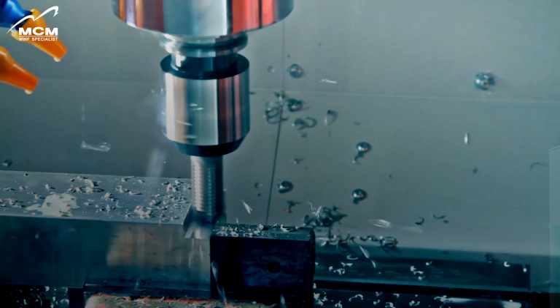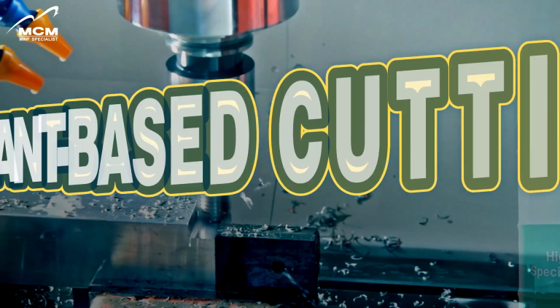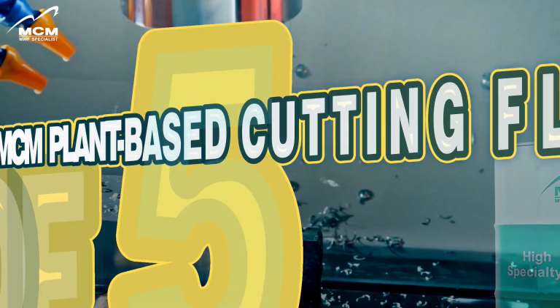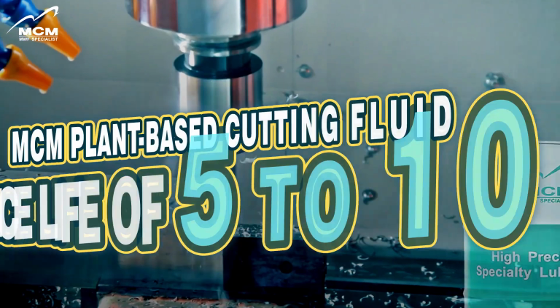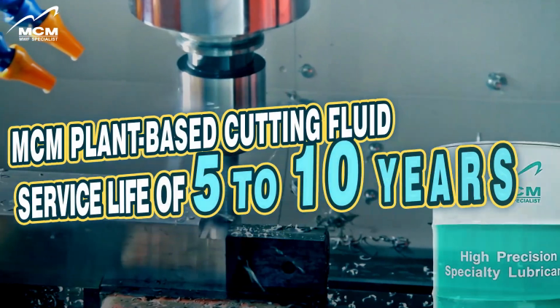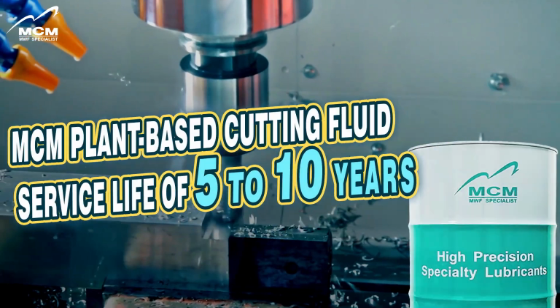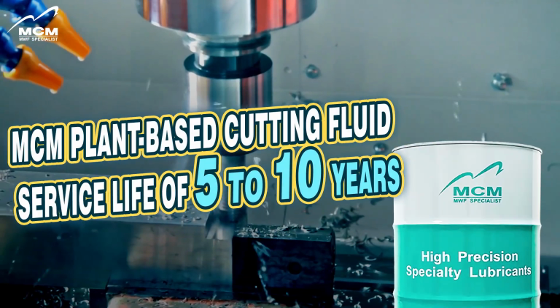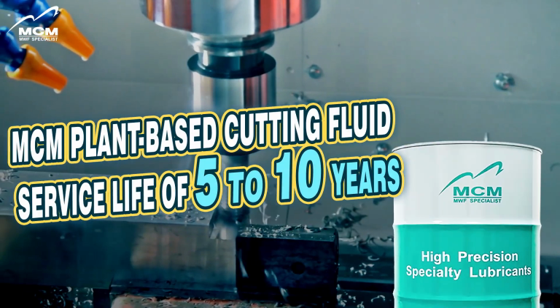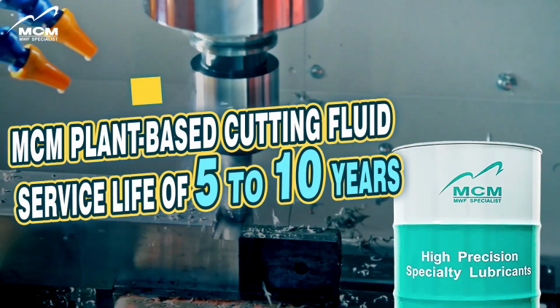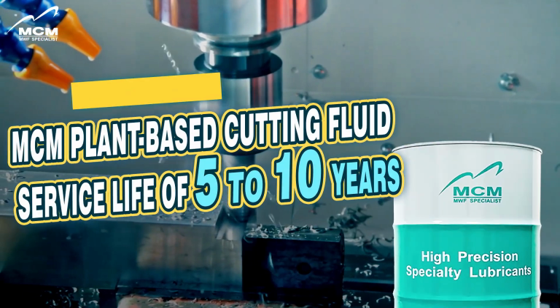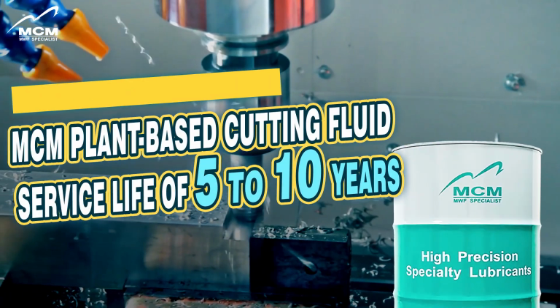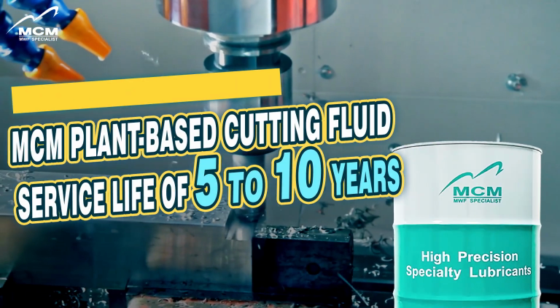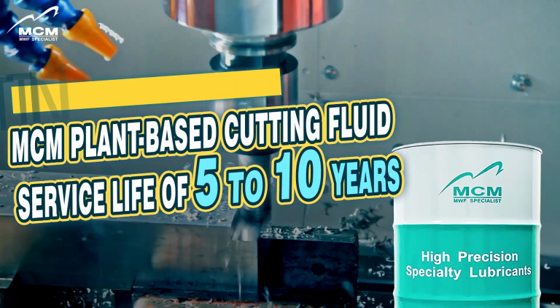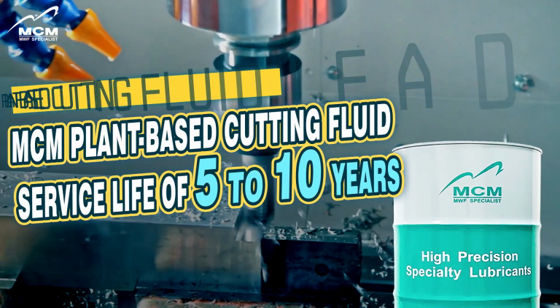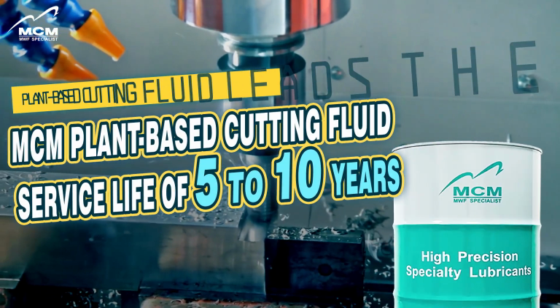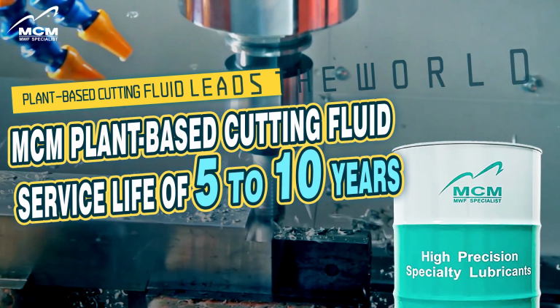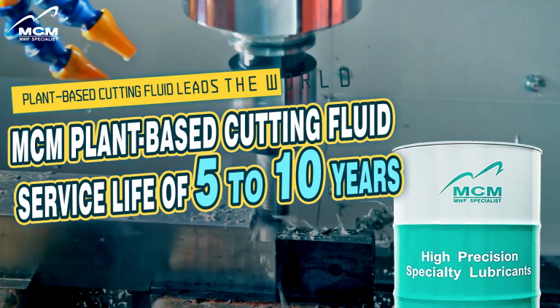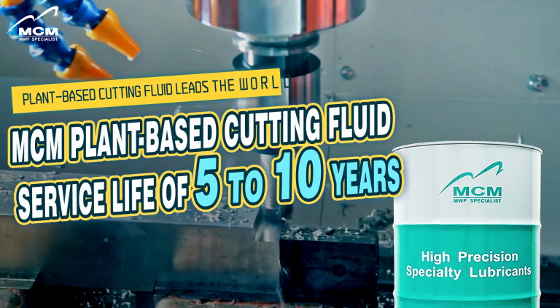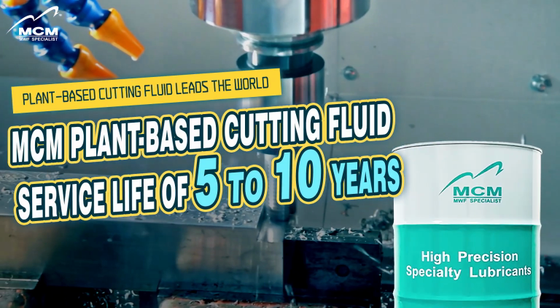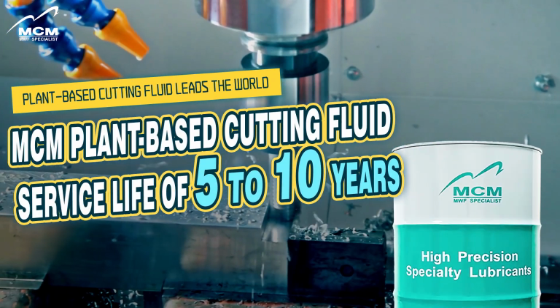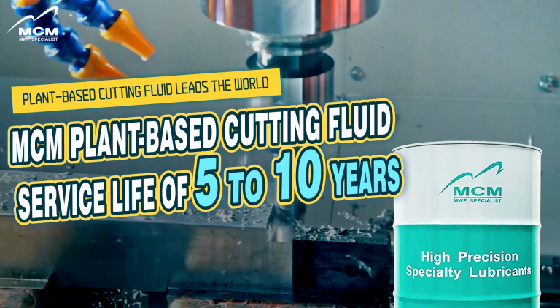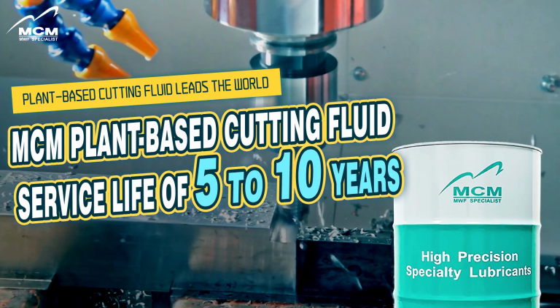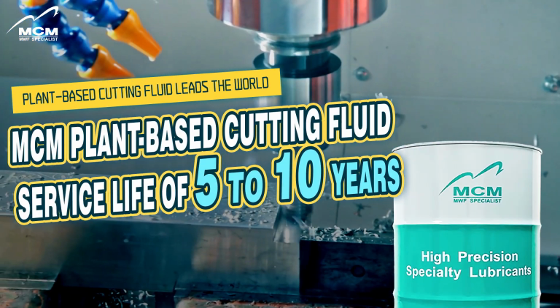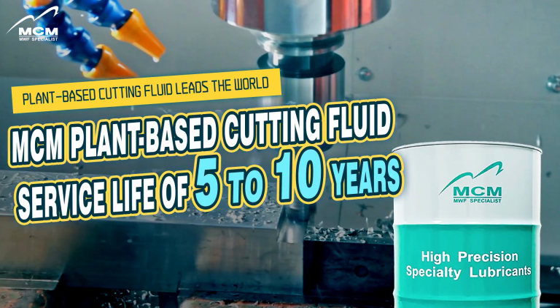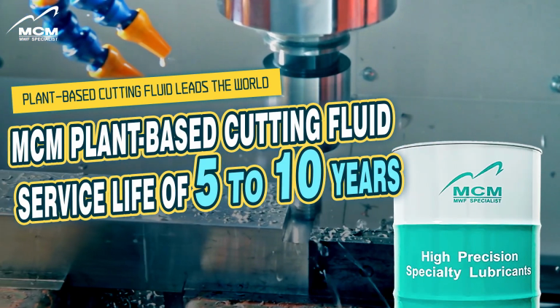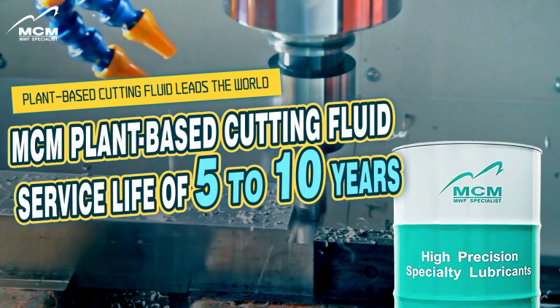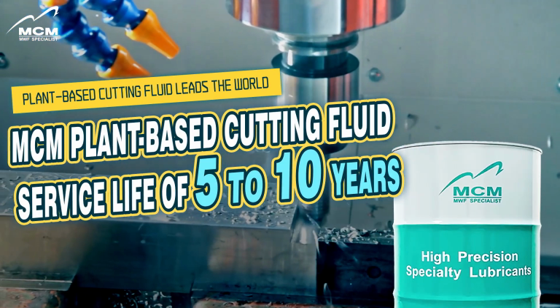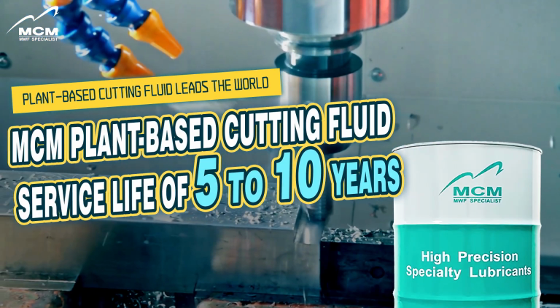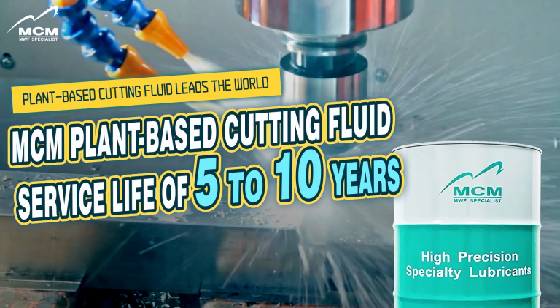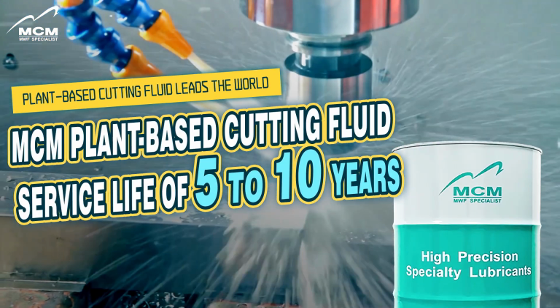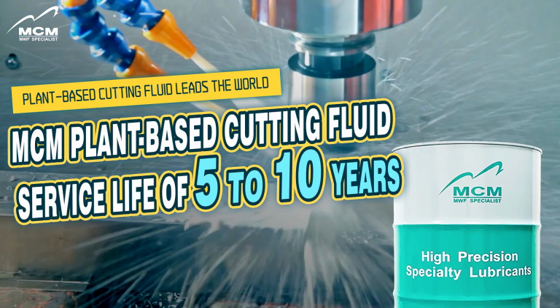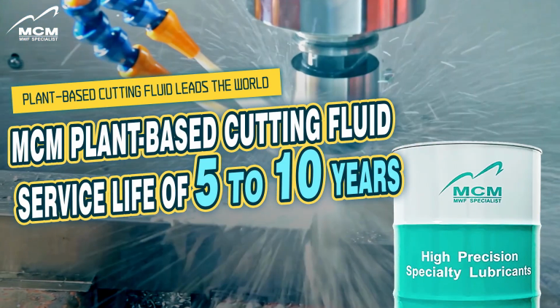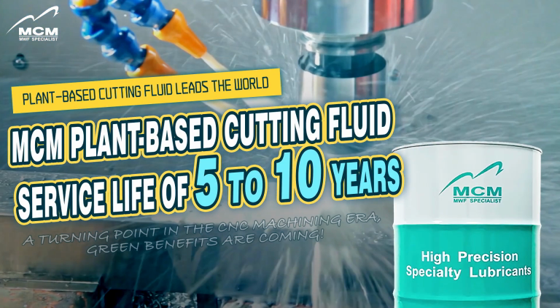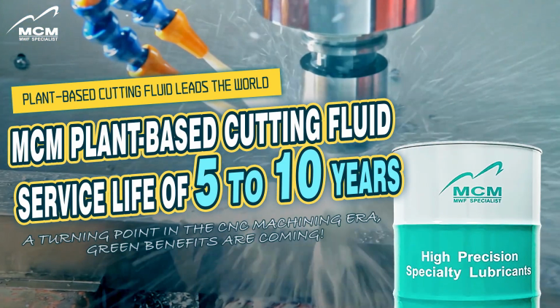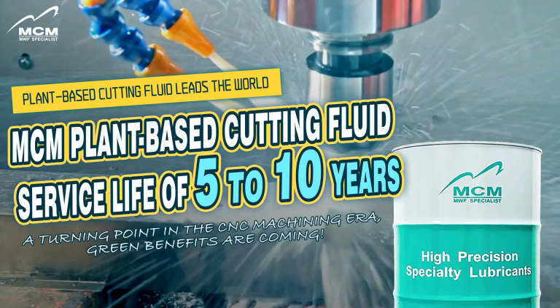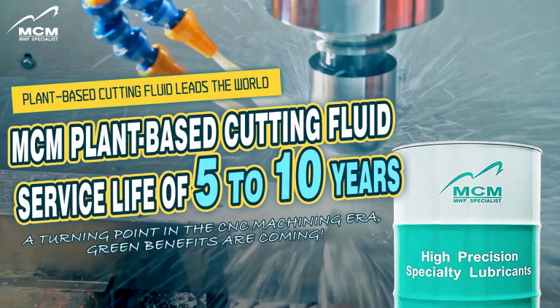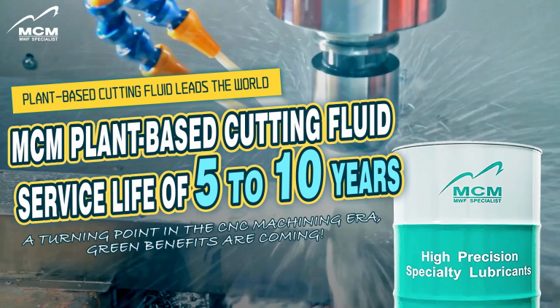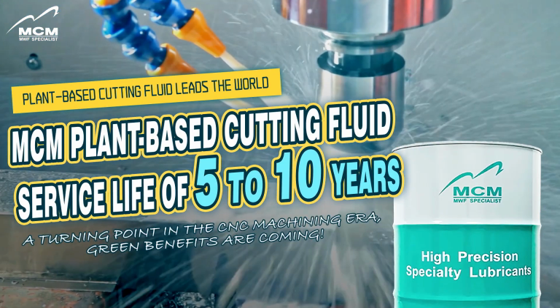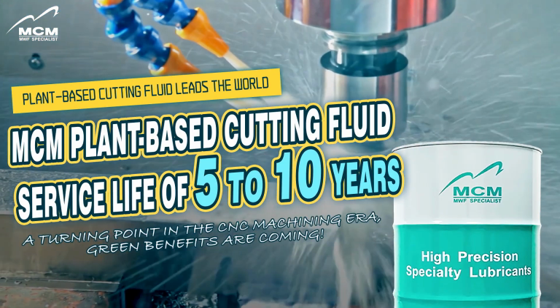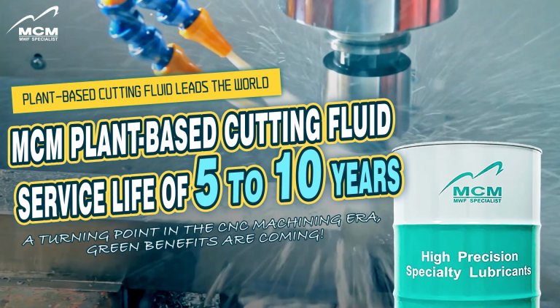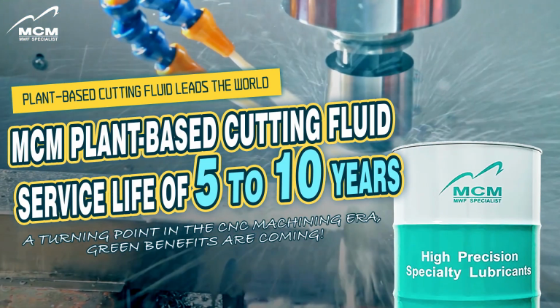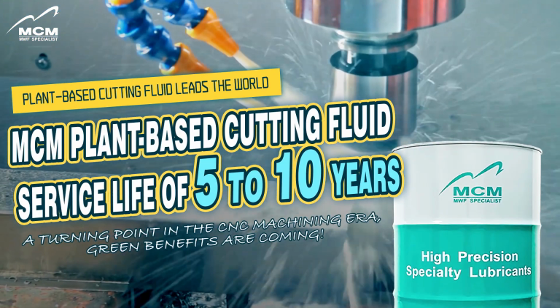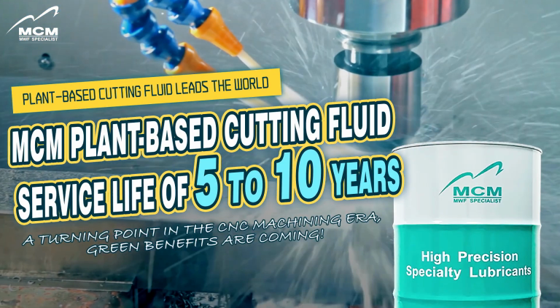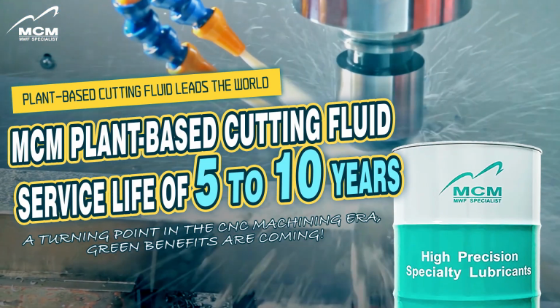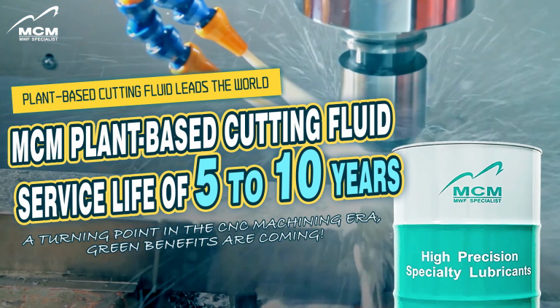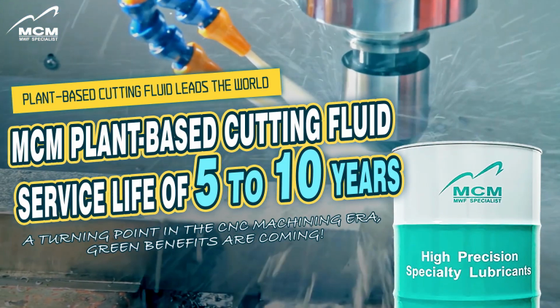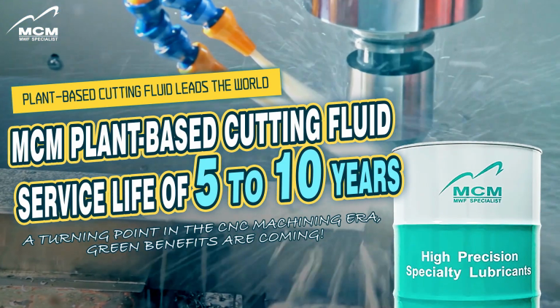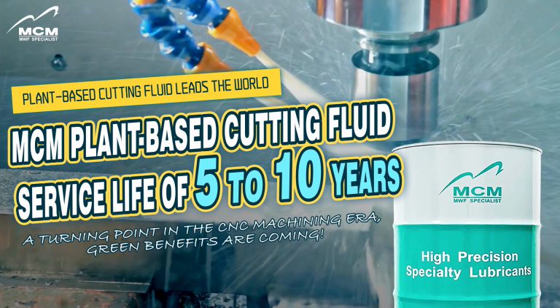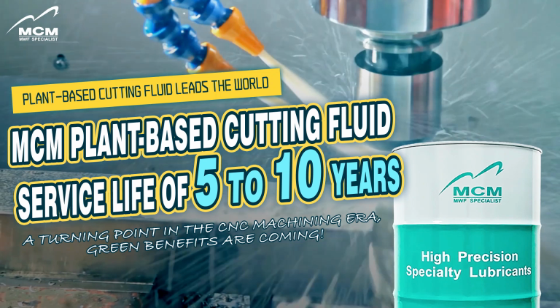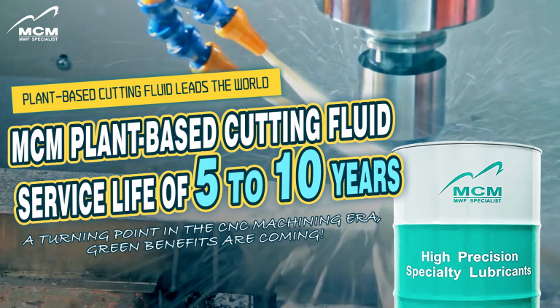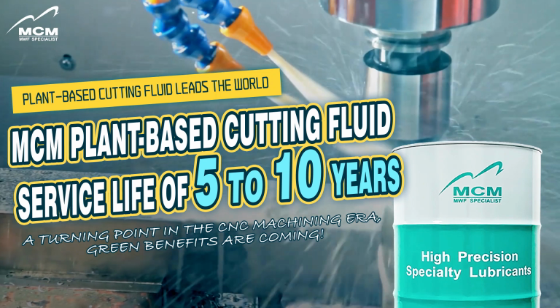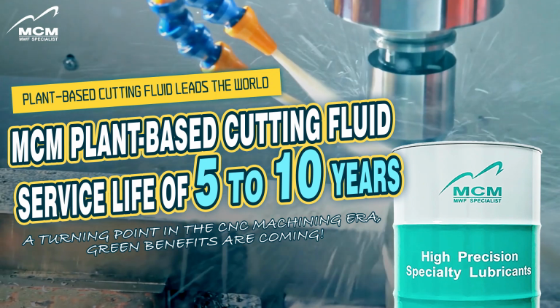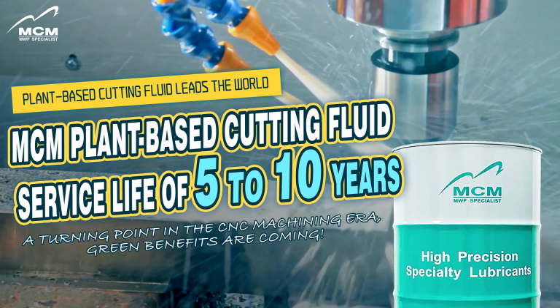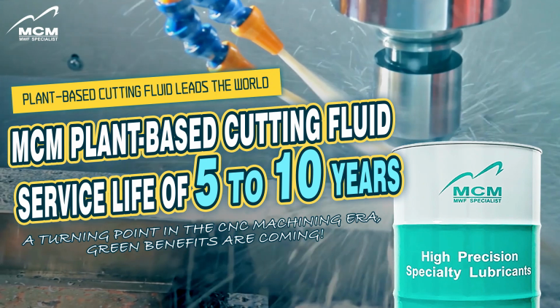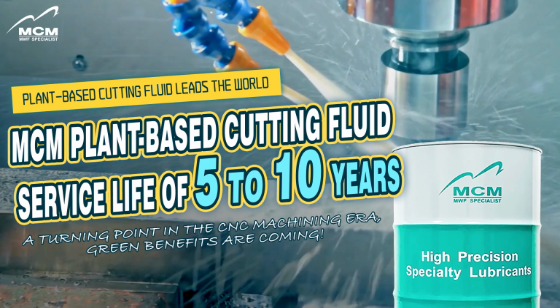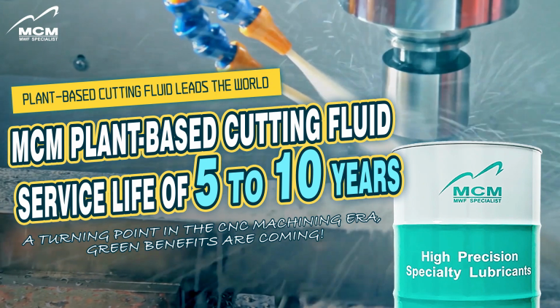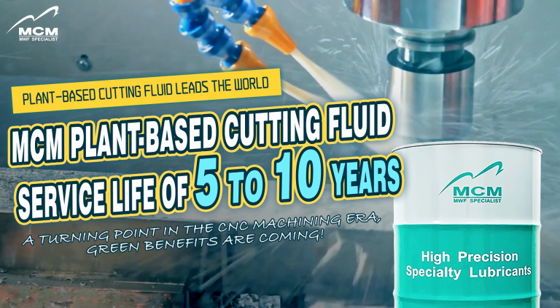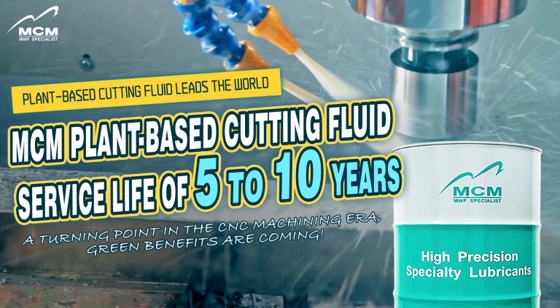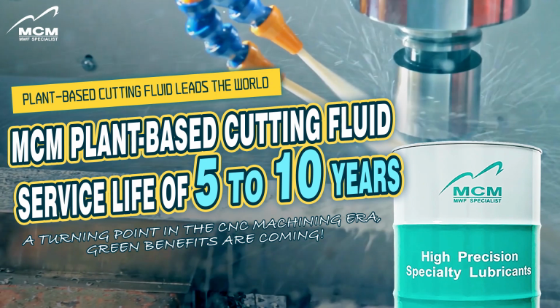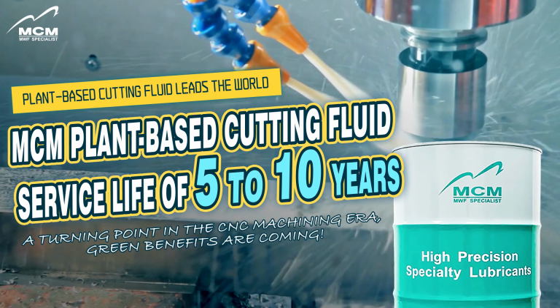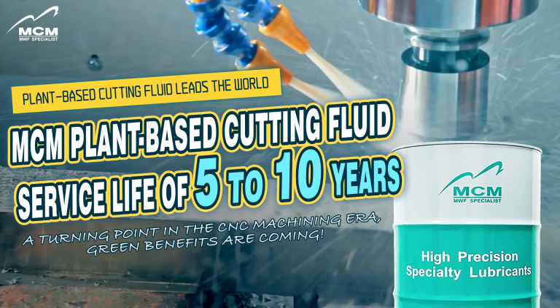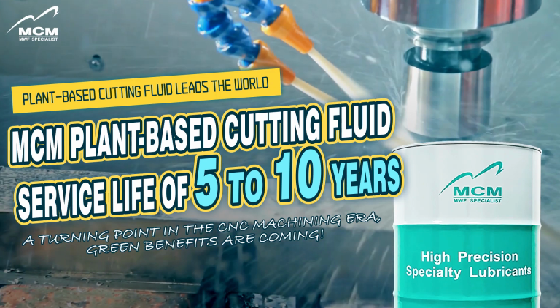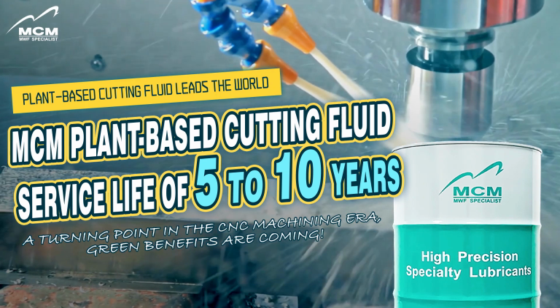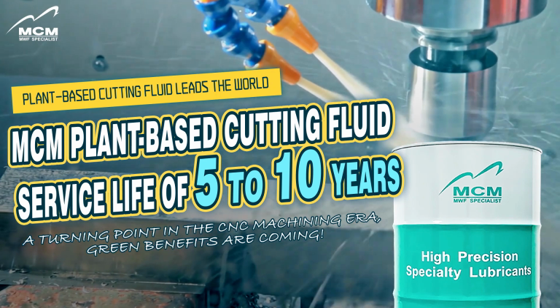MCM plant-based cutting fluid — service life of 5 to 10 years. A turning point in the CNC machining era: green benefits are coming.